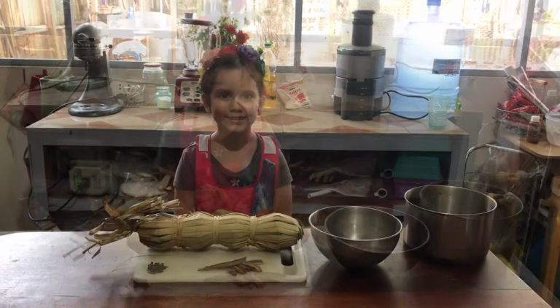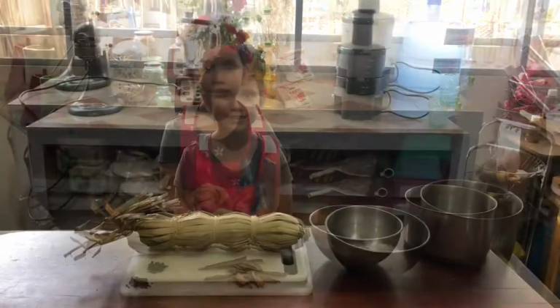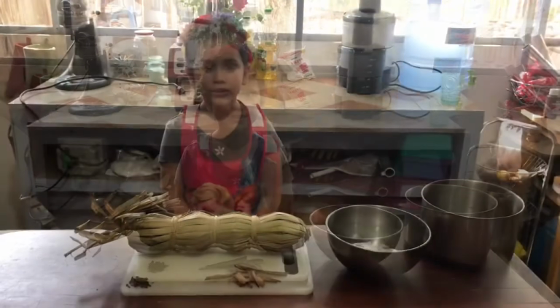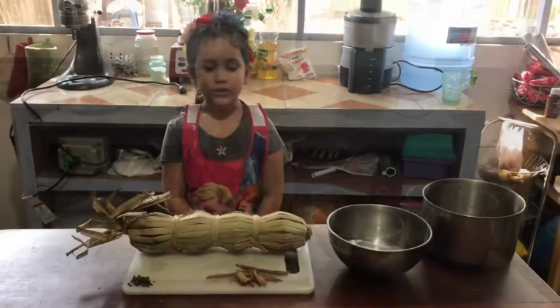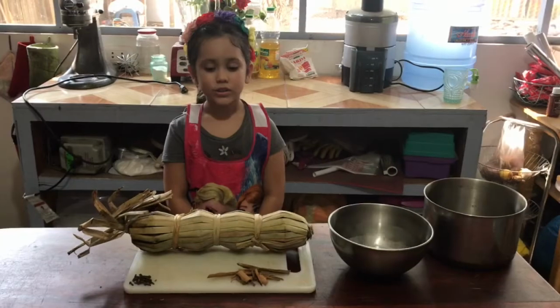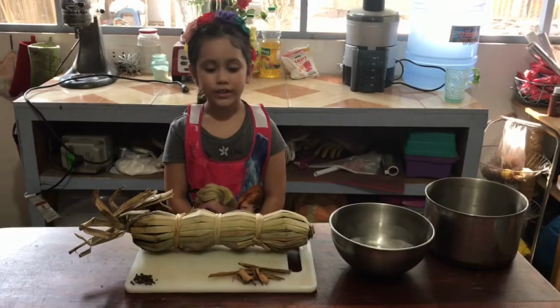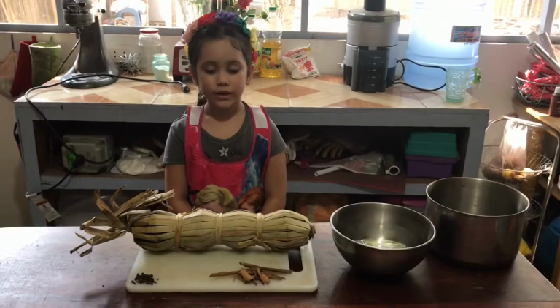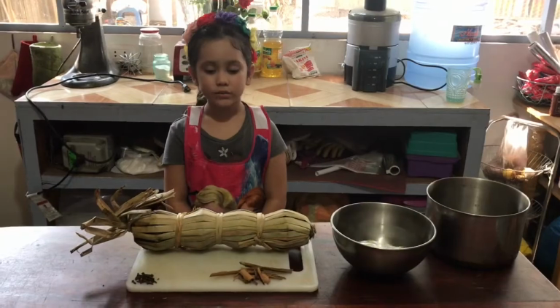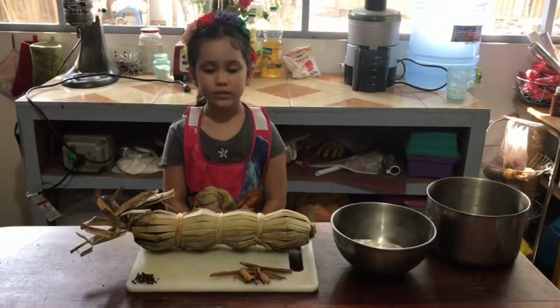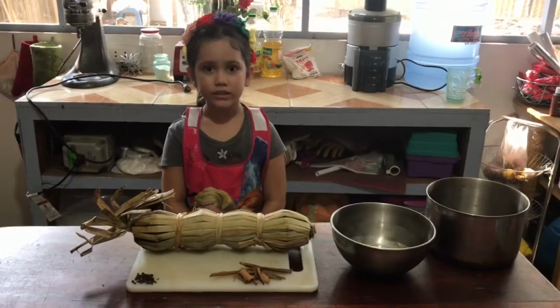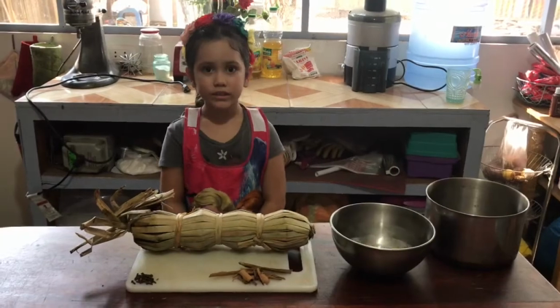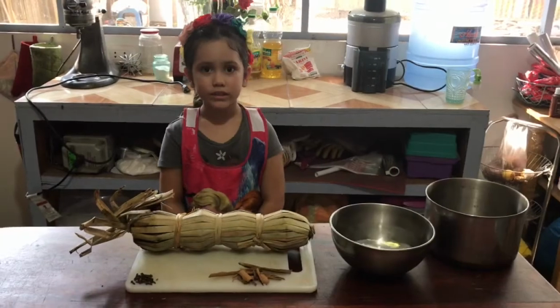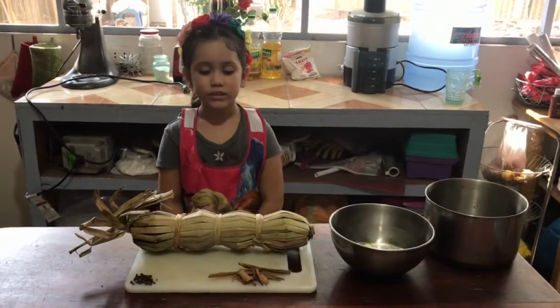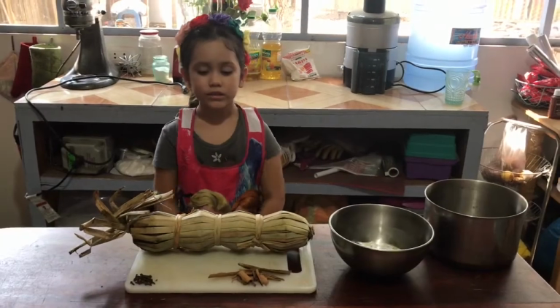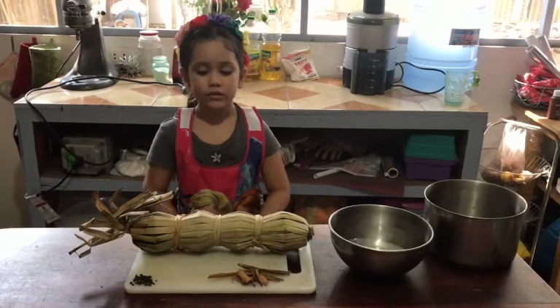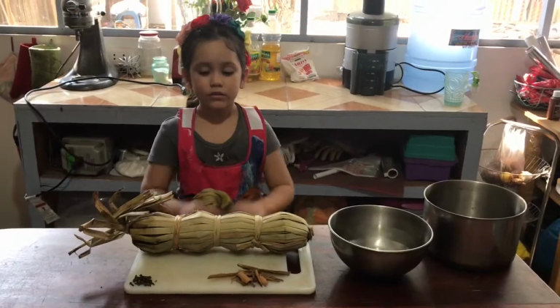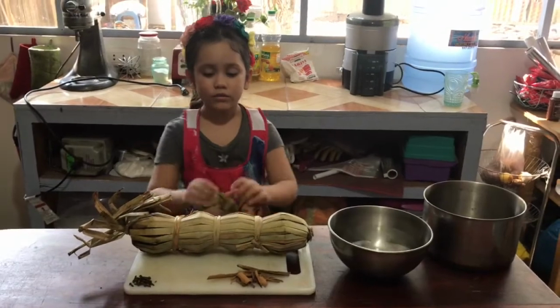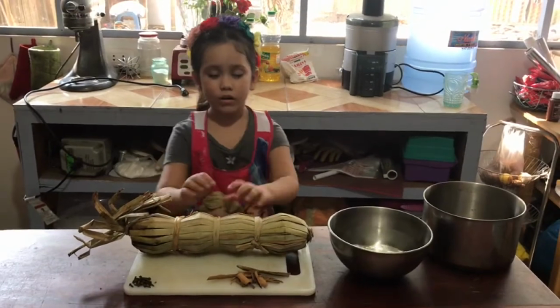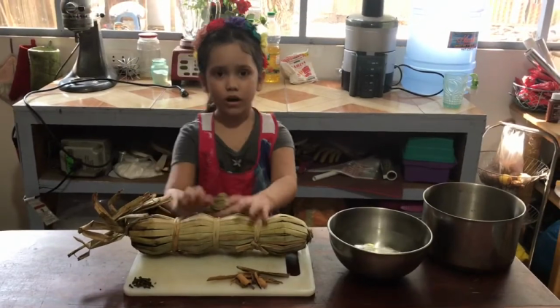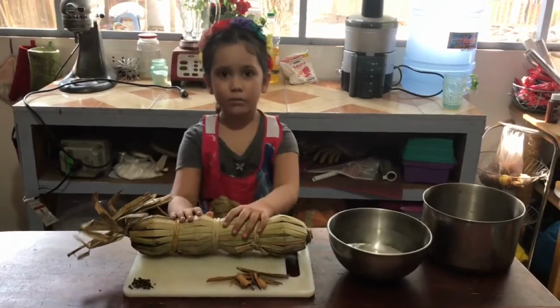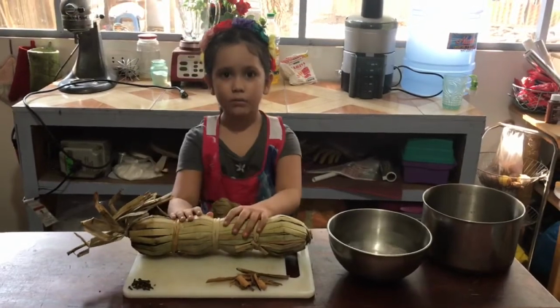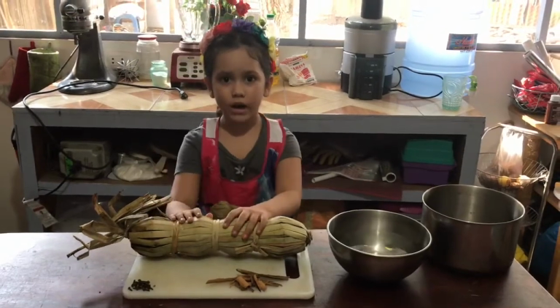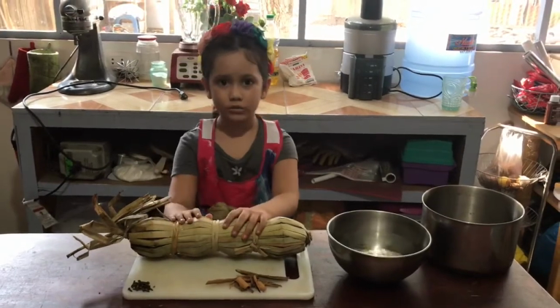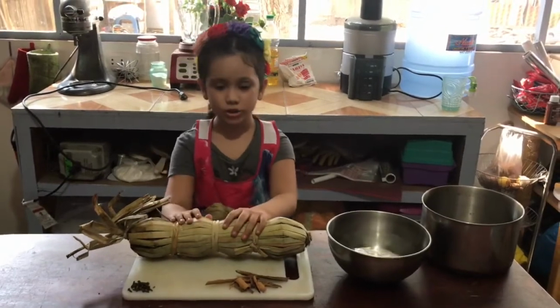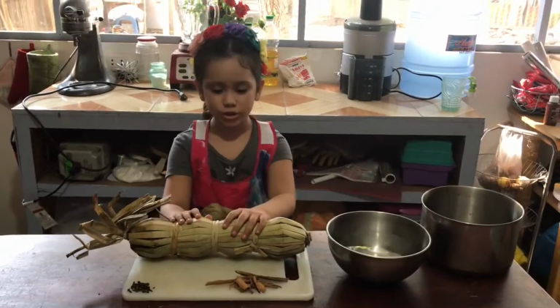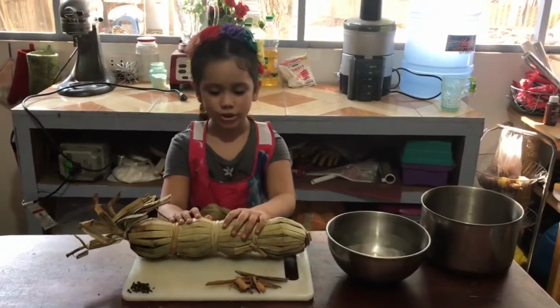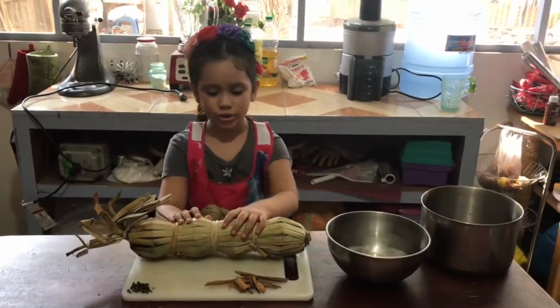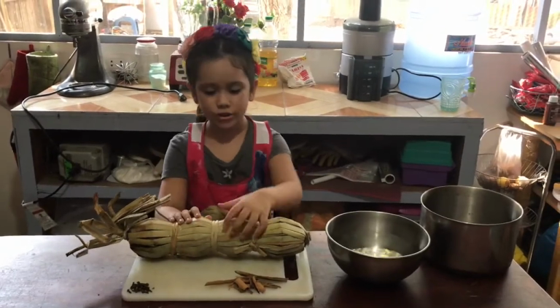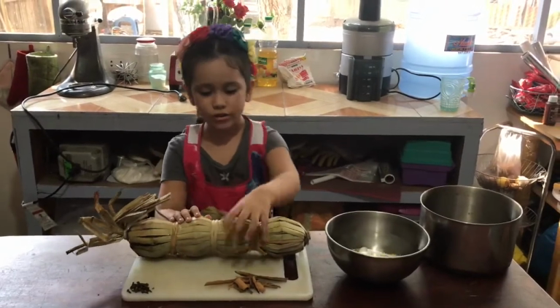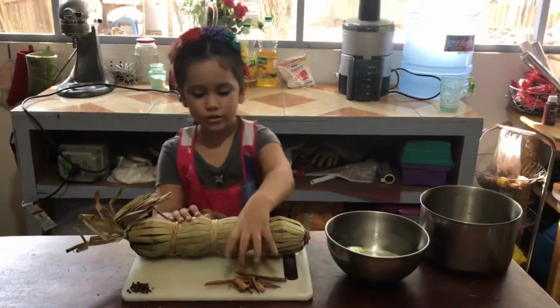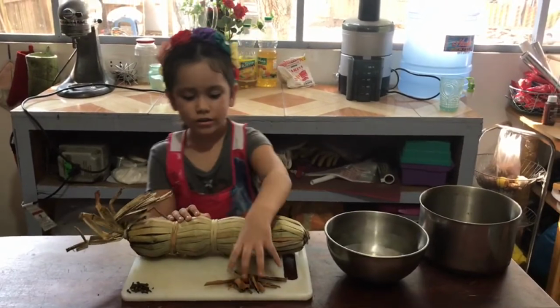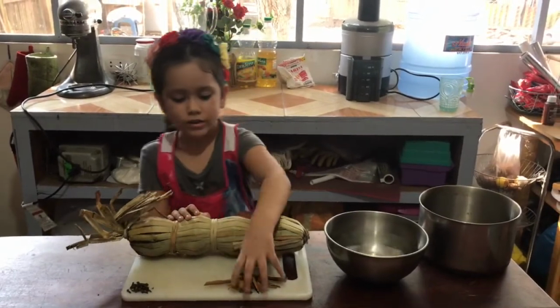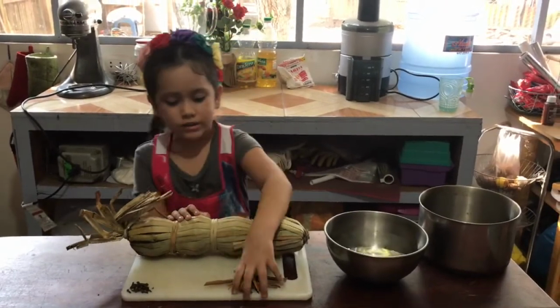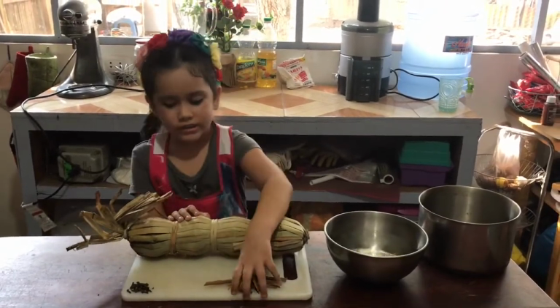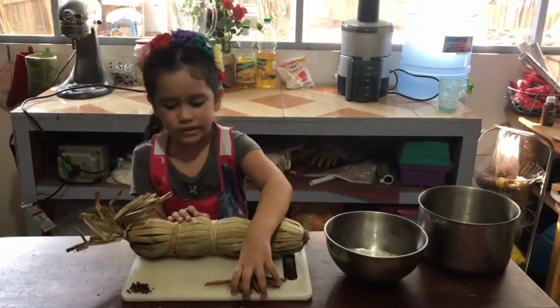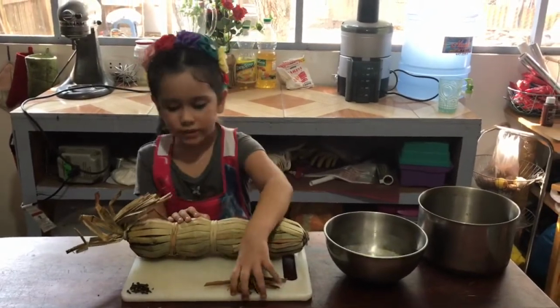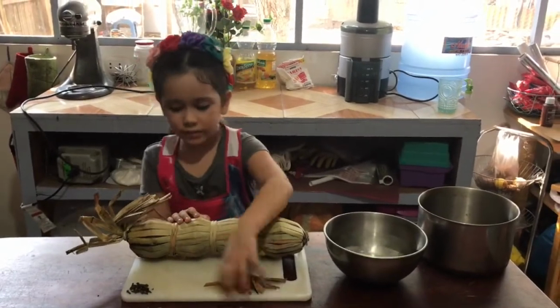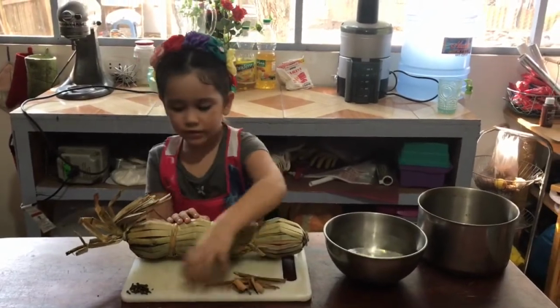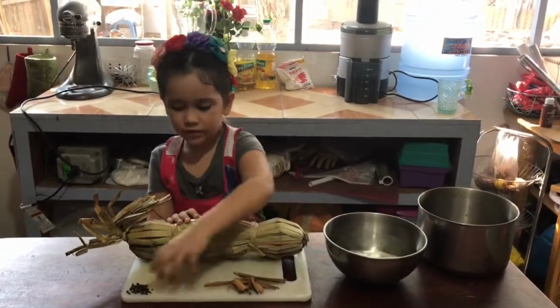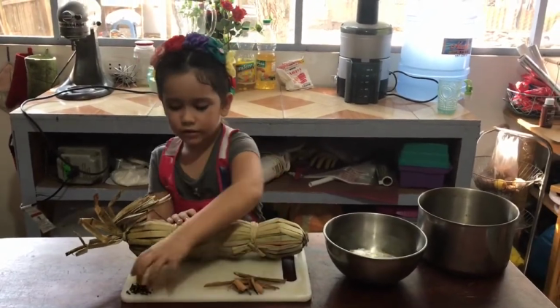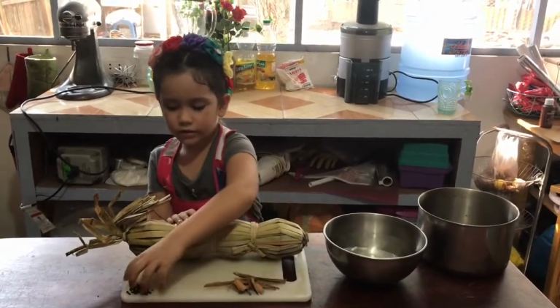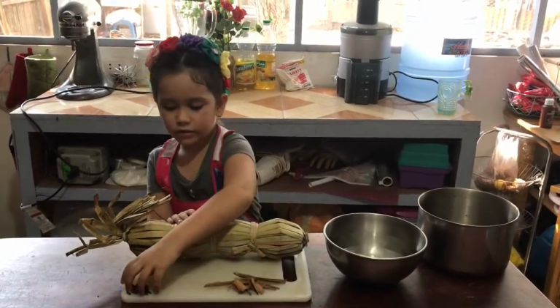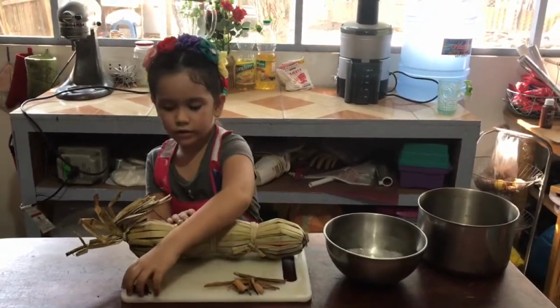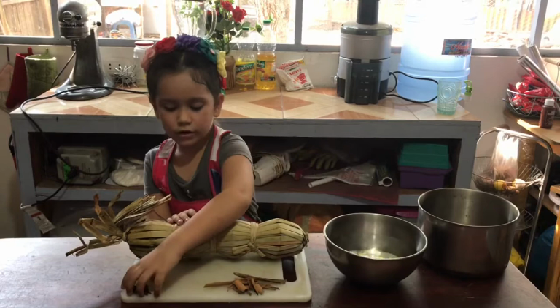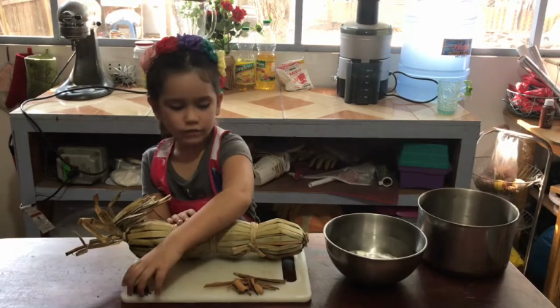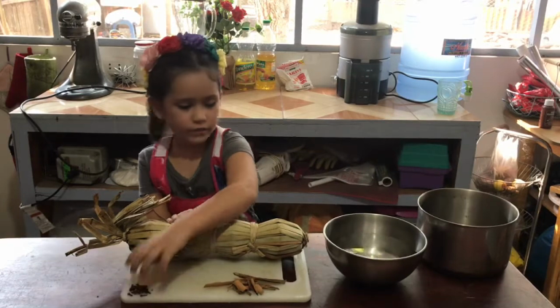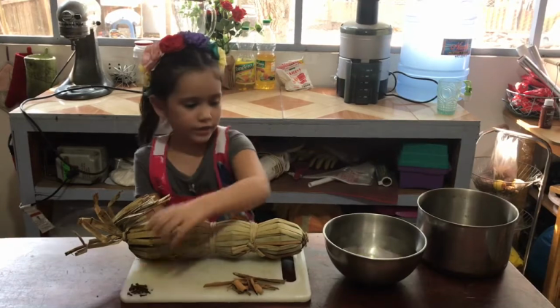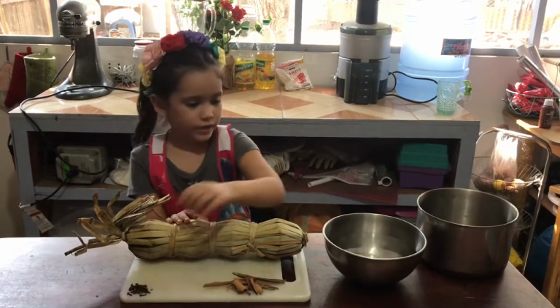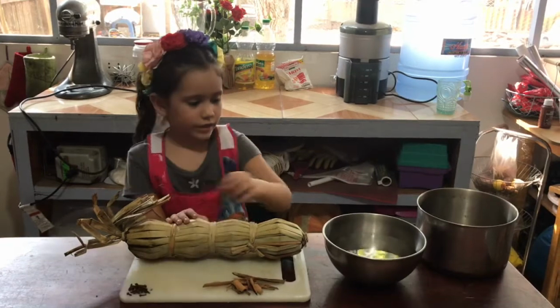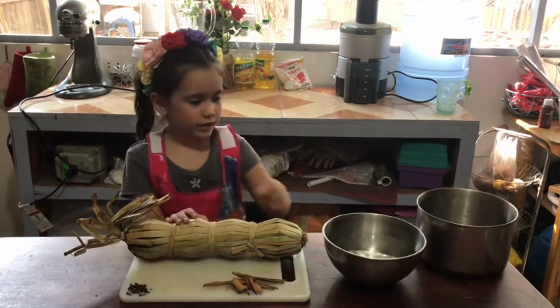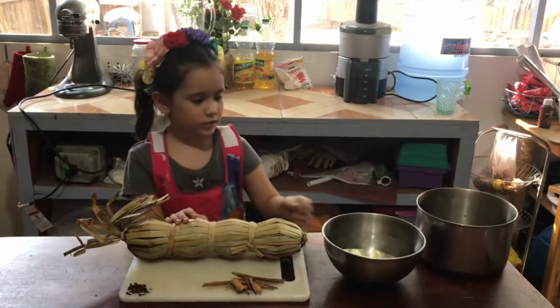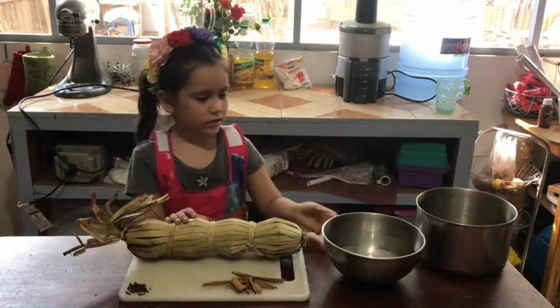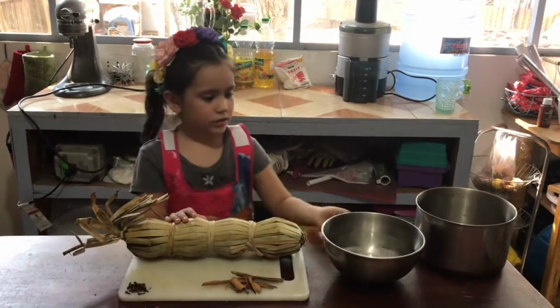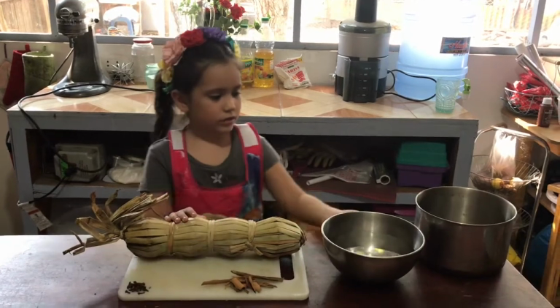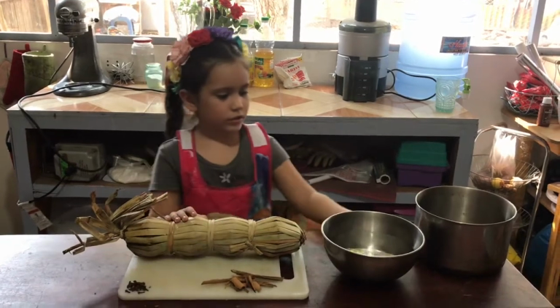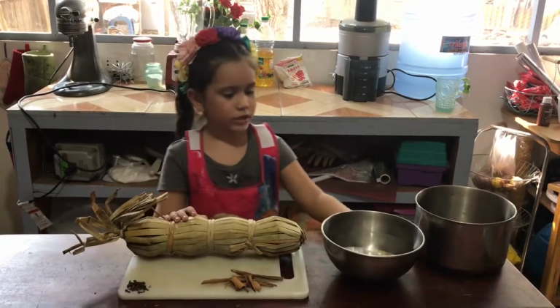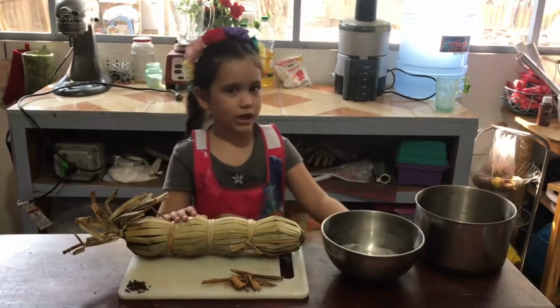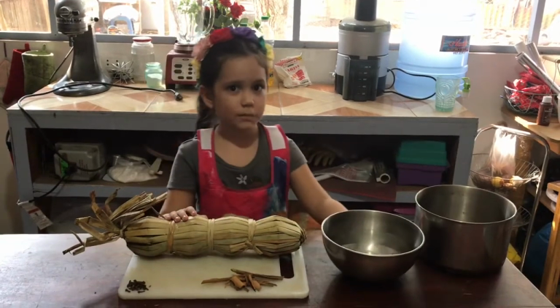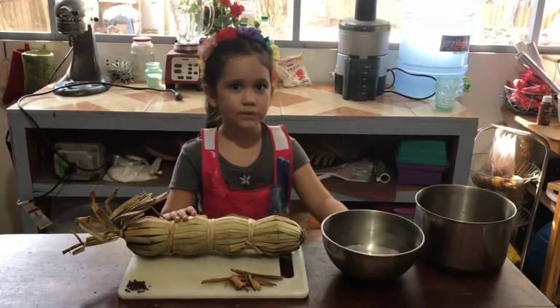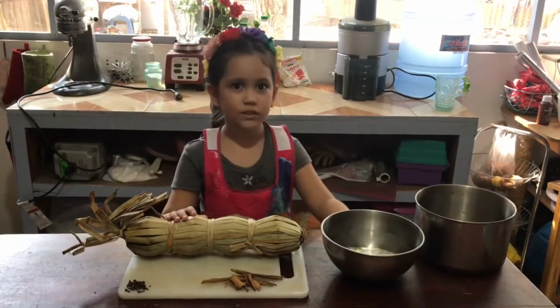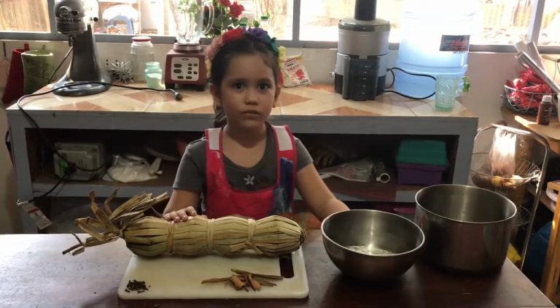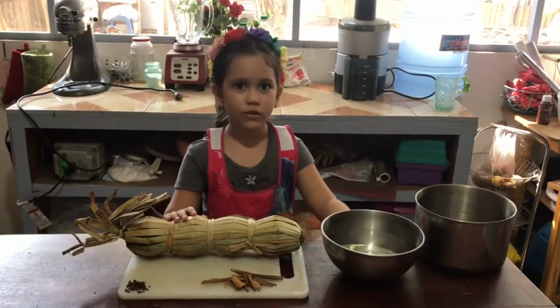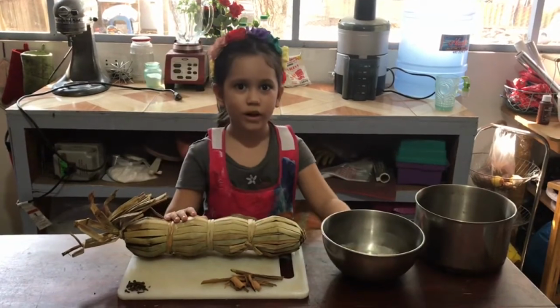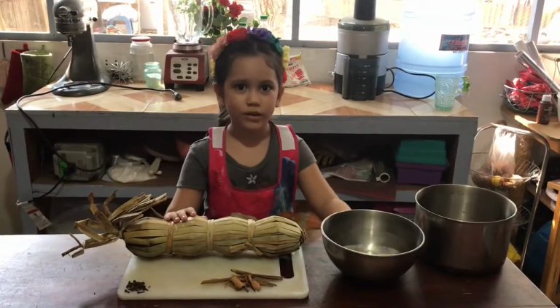Today we need raw brown sugar, cinnamon, clove, and three cups of water.